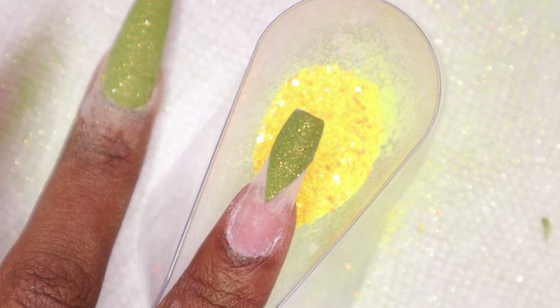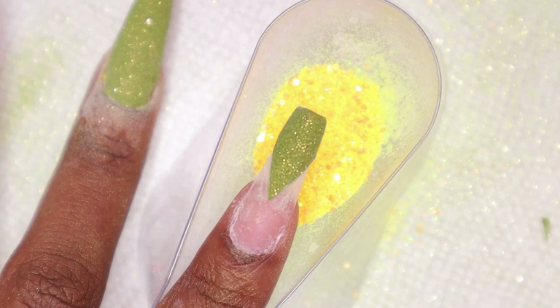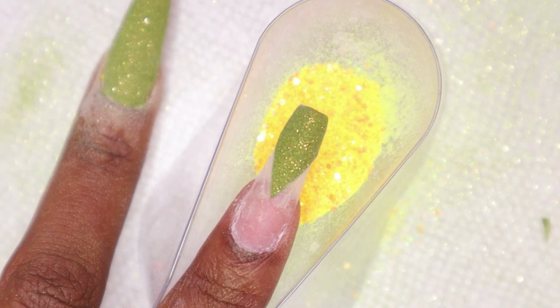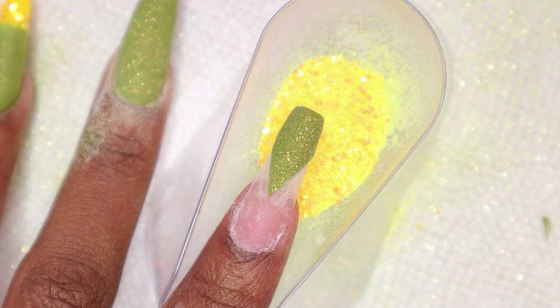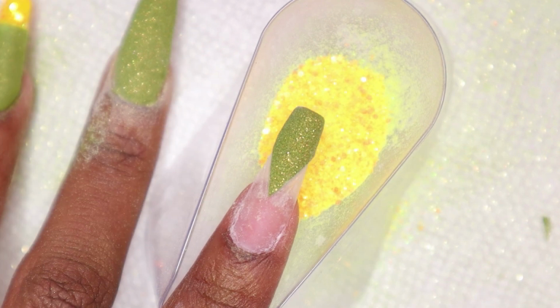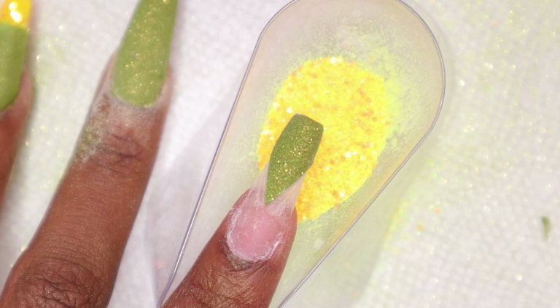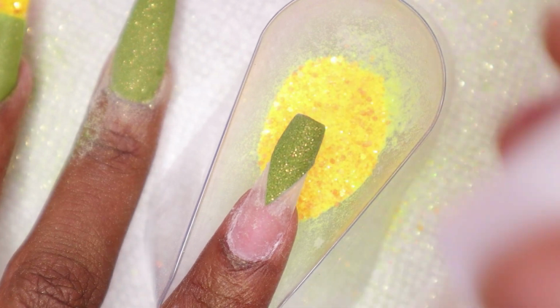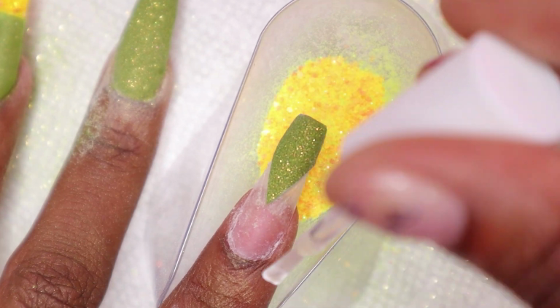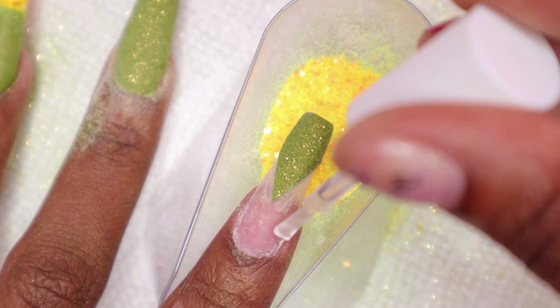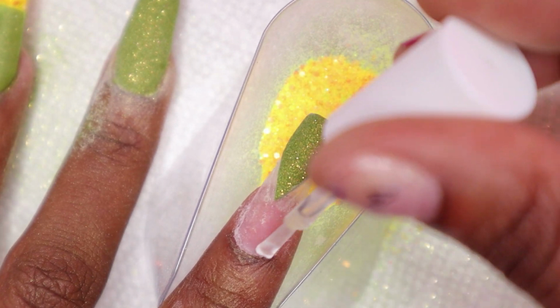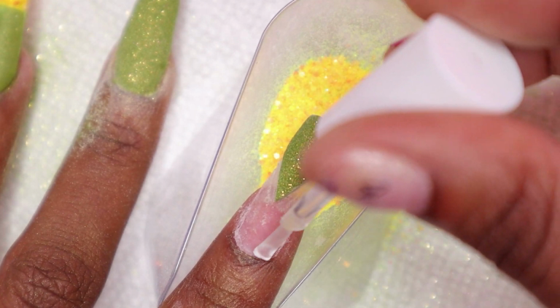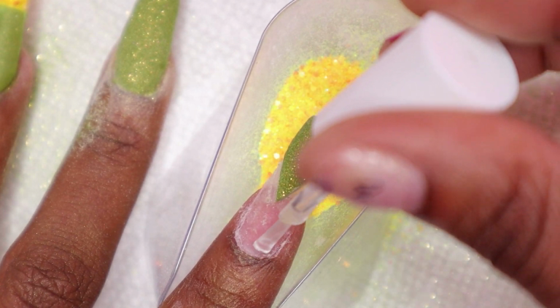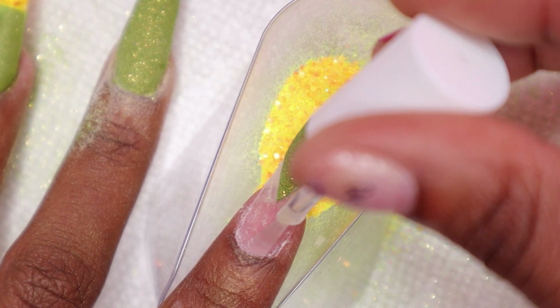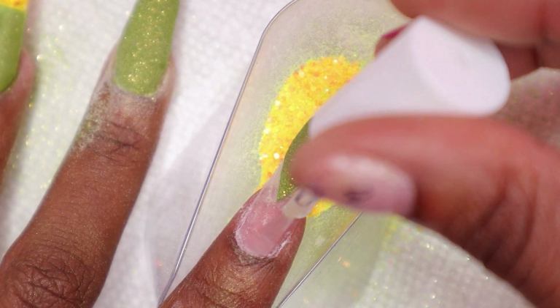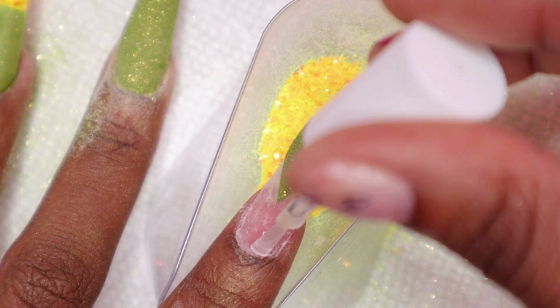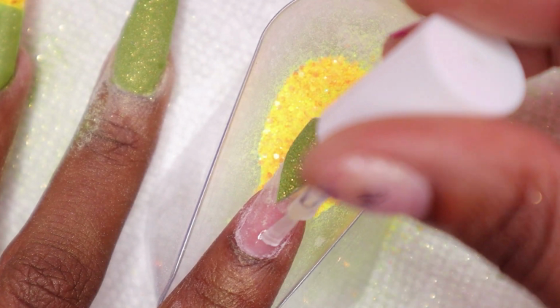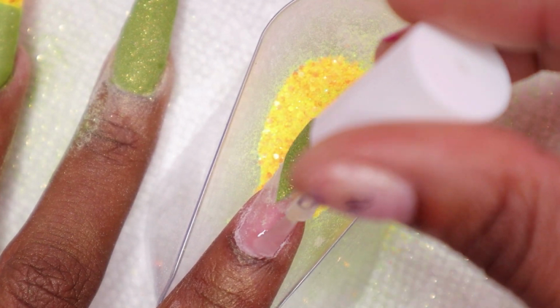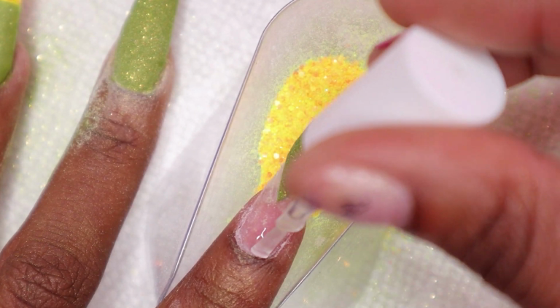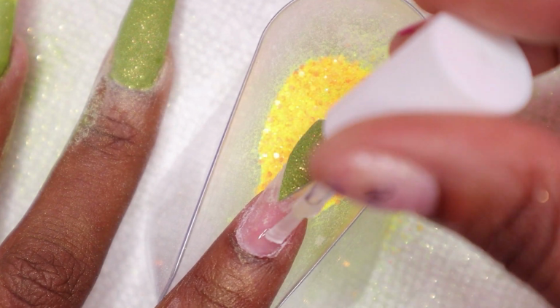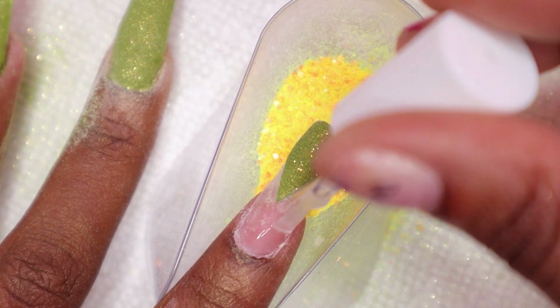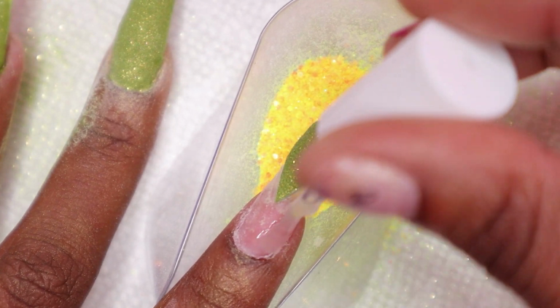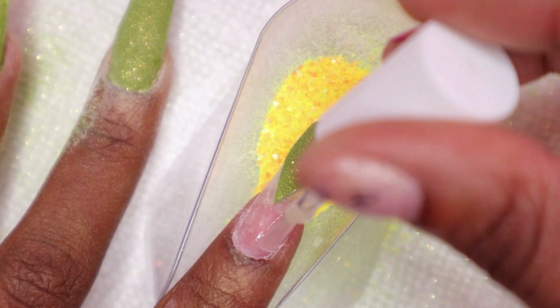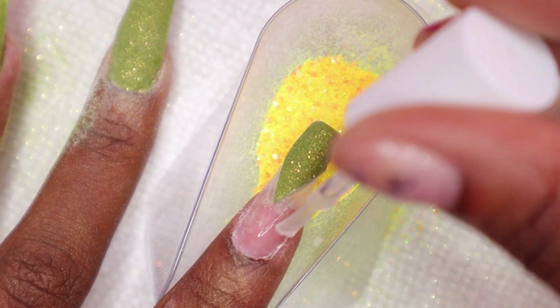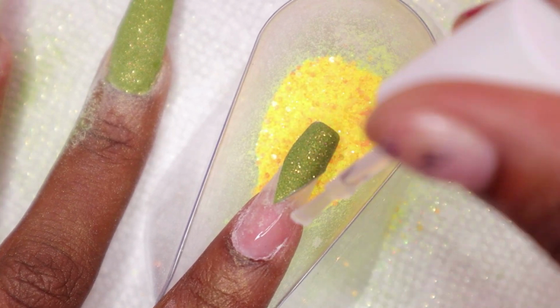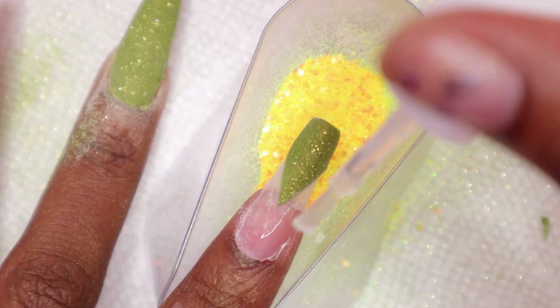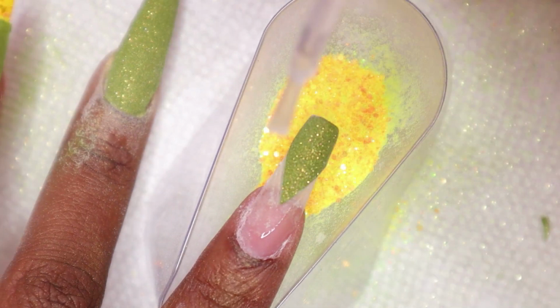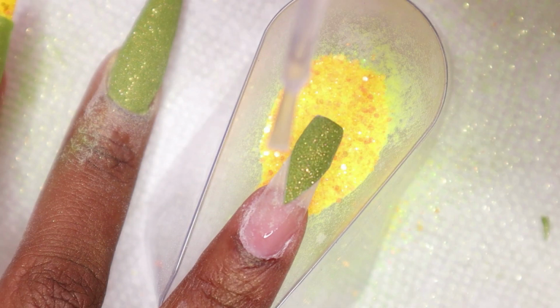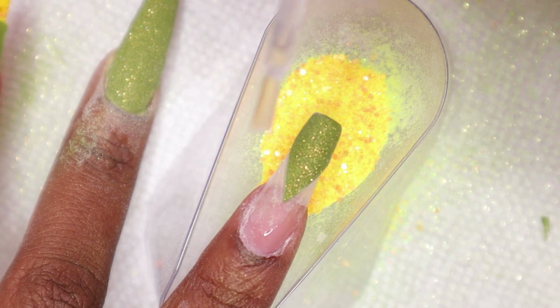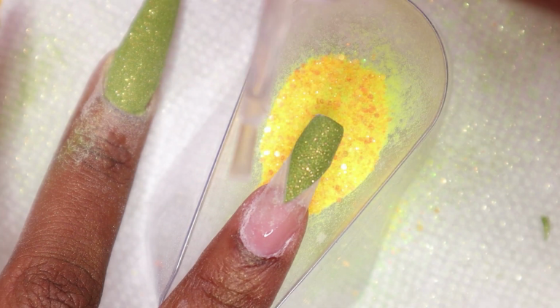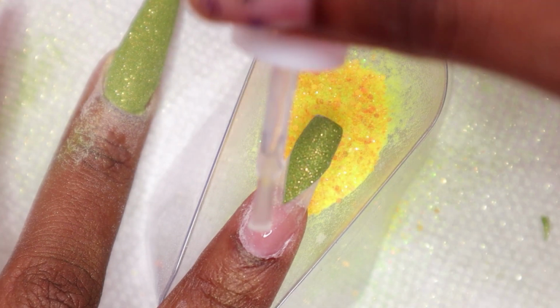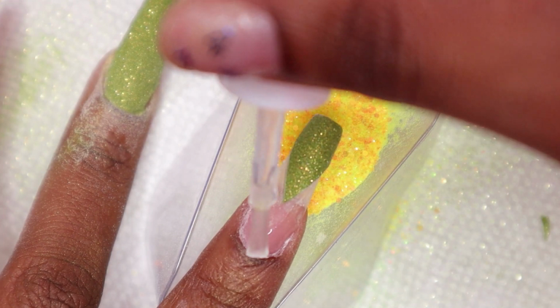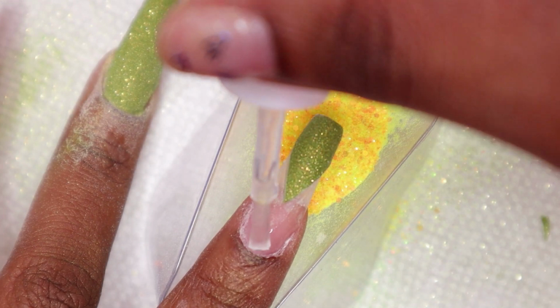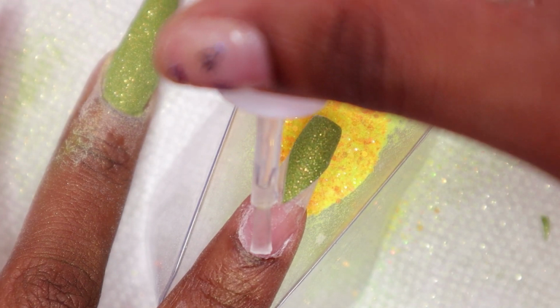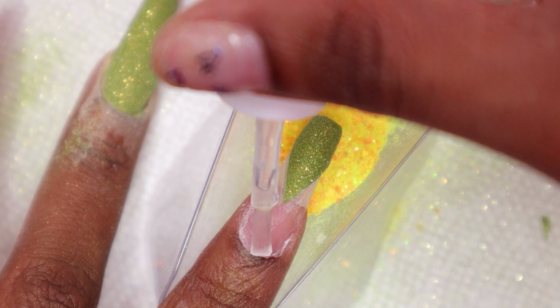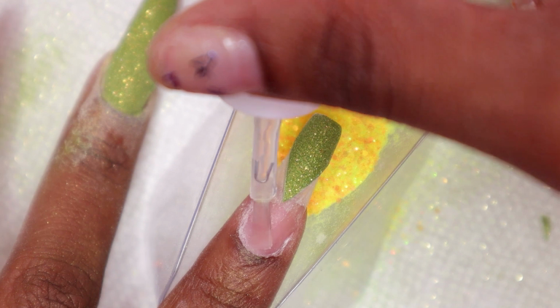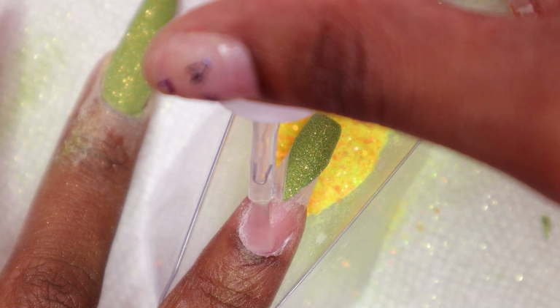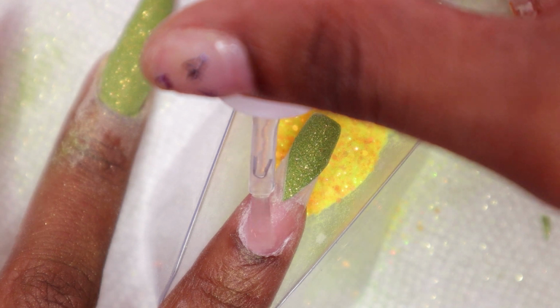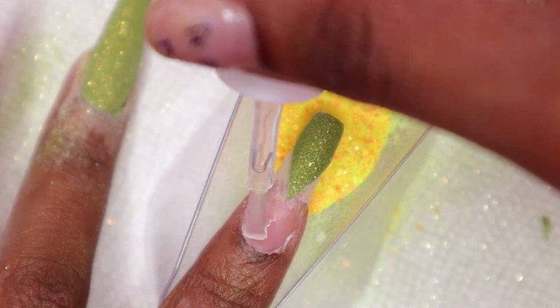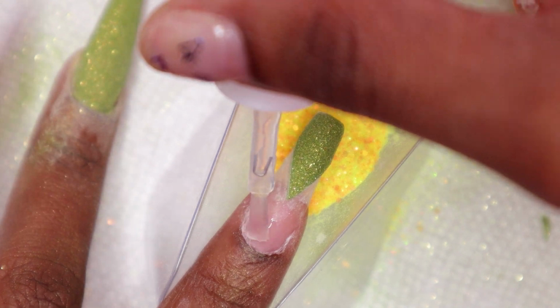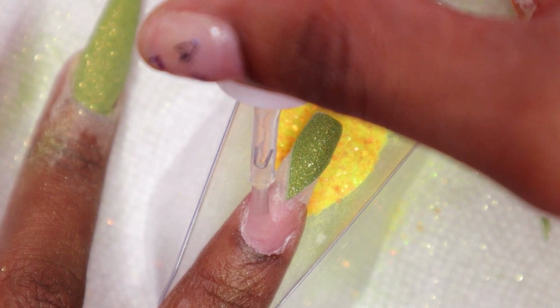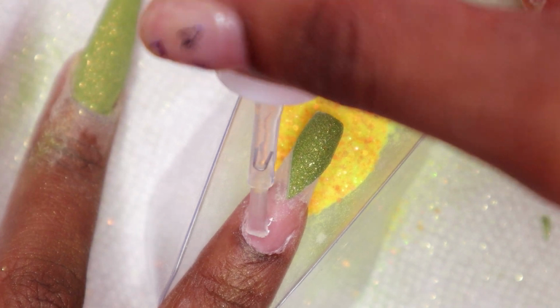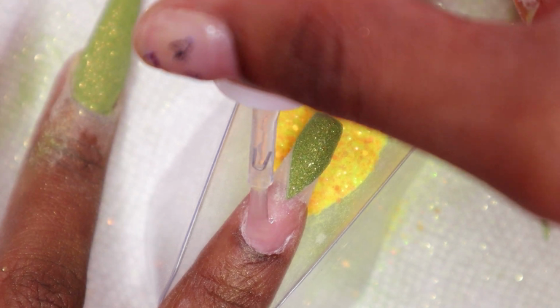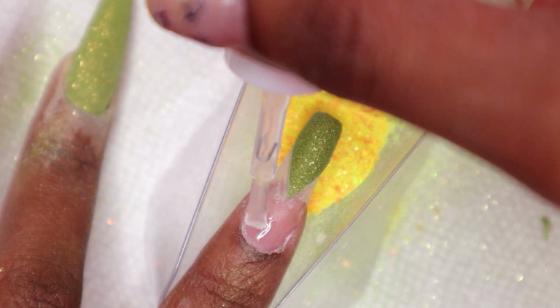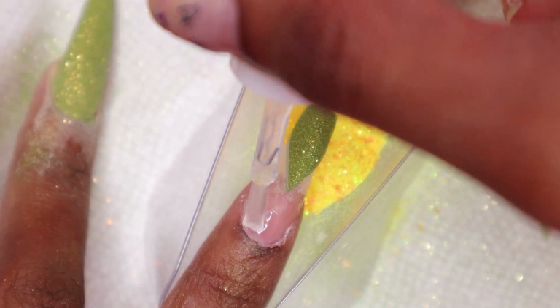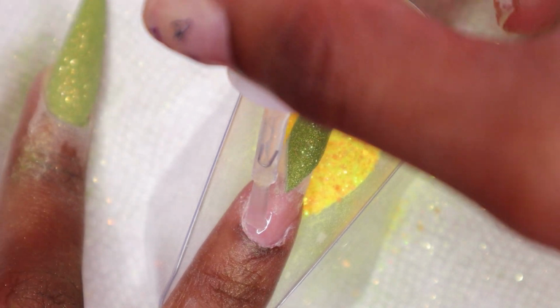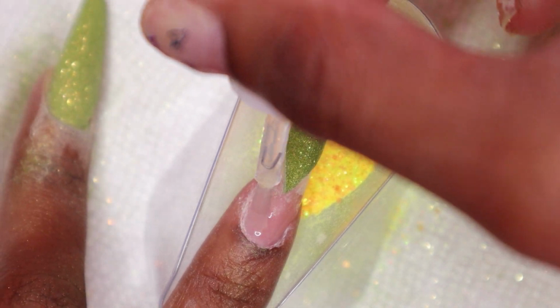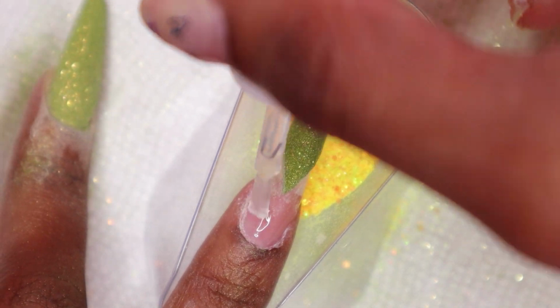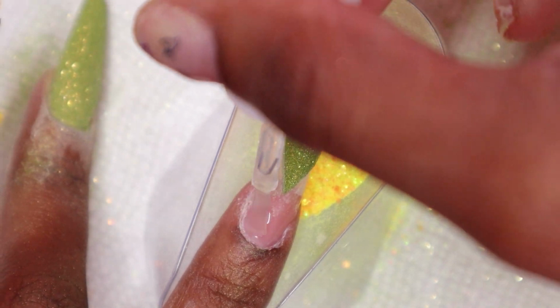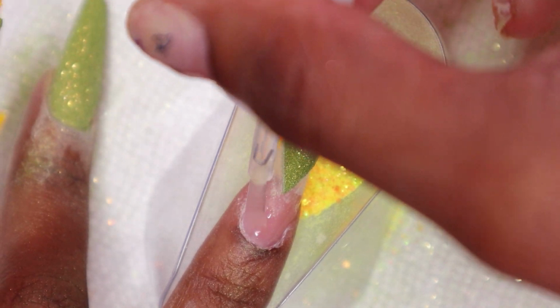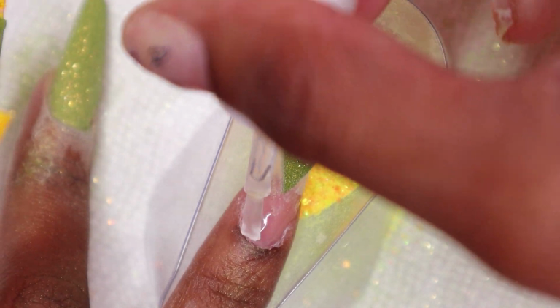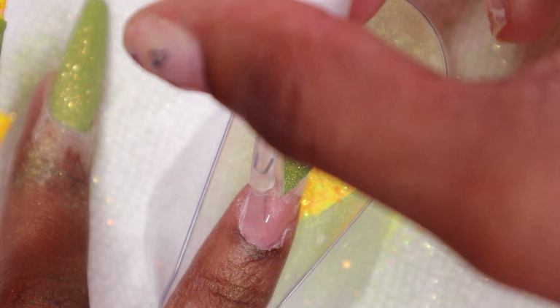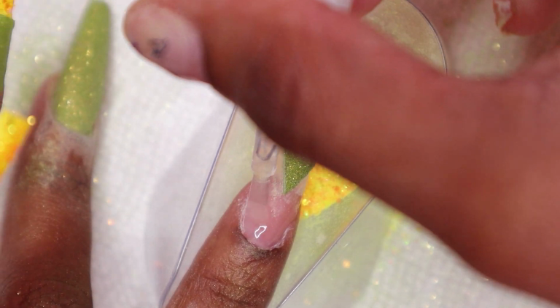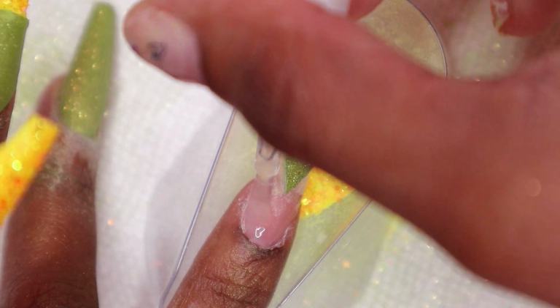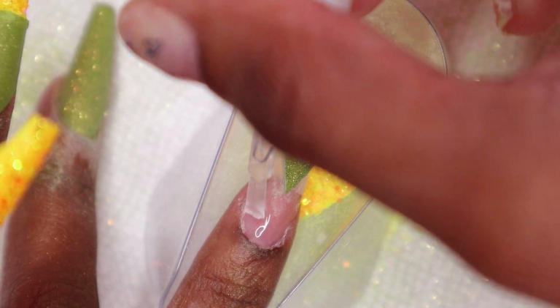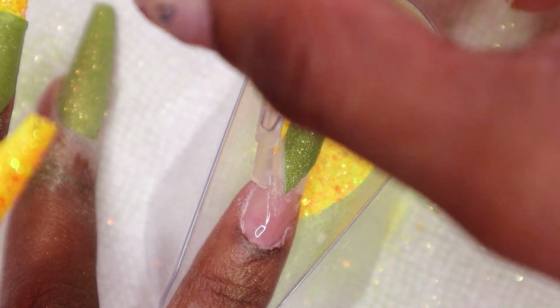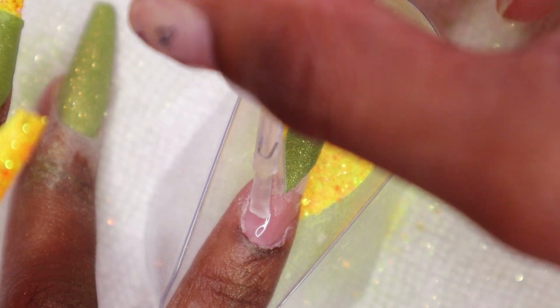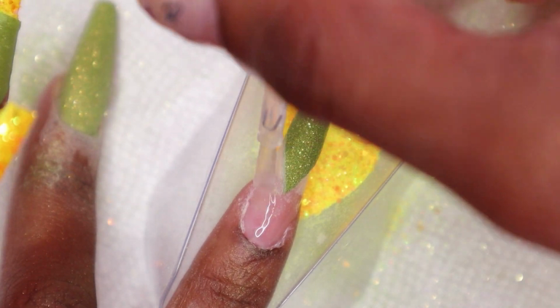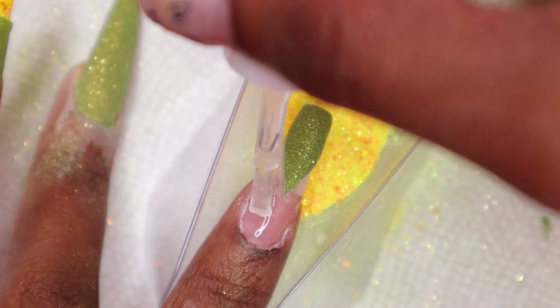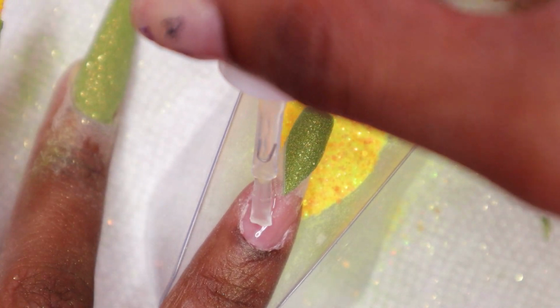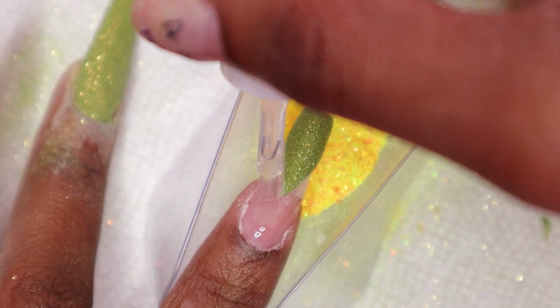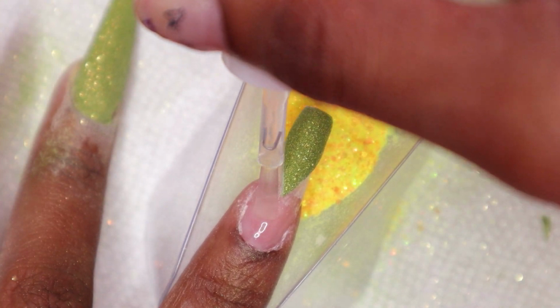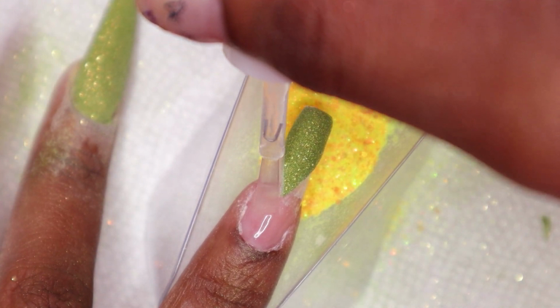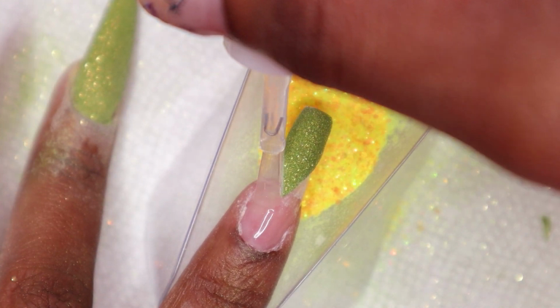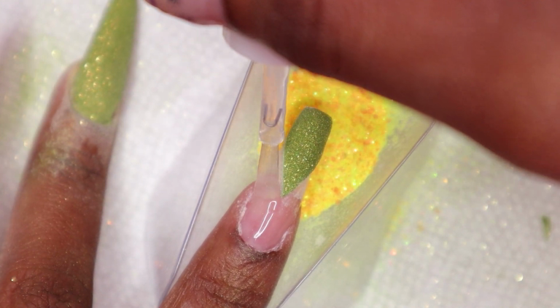On the index nail I also applied the yellow glitter — I did a few layers. I really cannot remember how many.